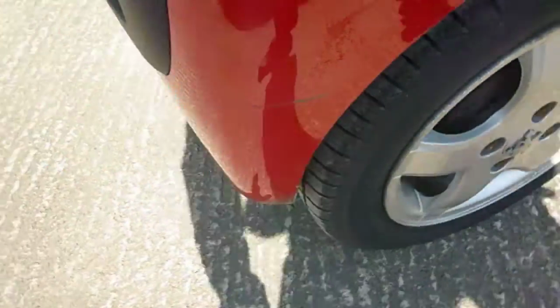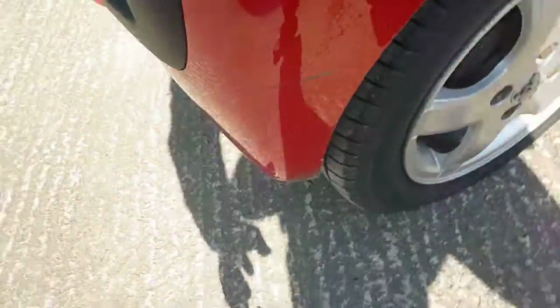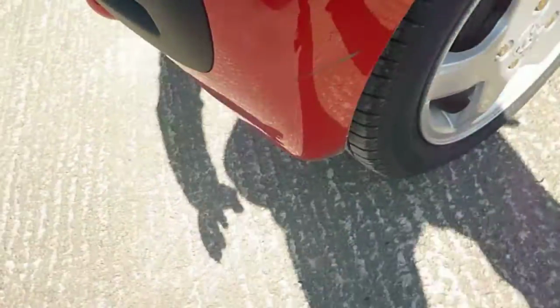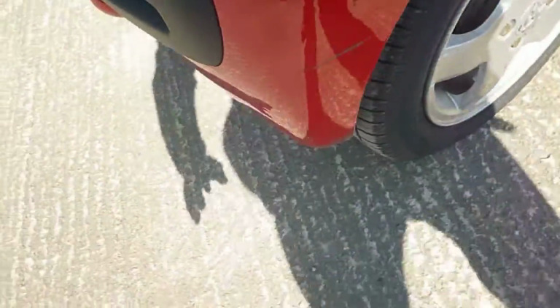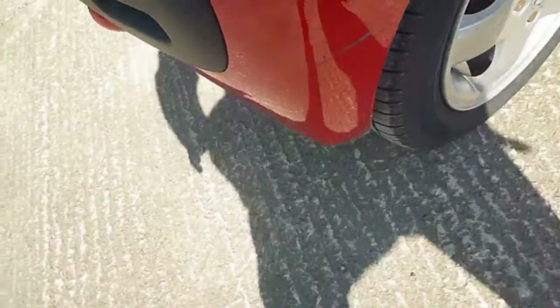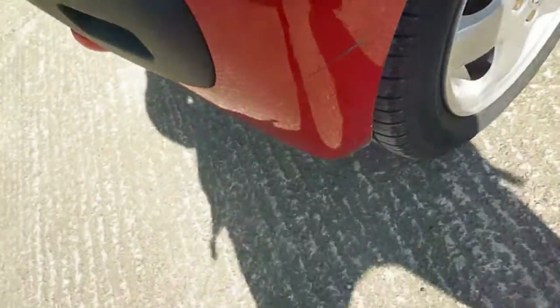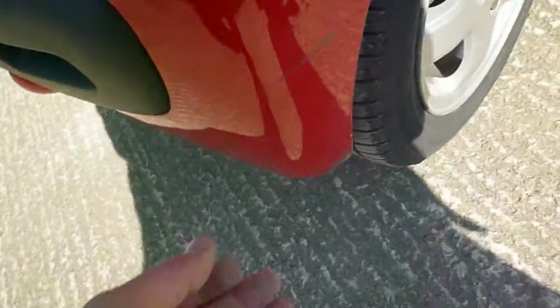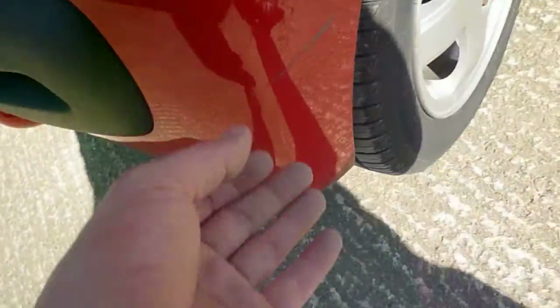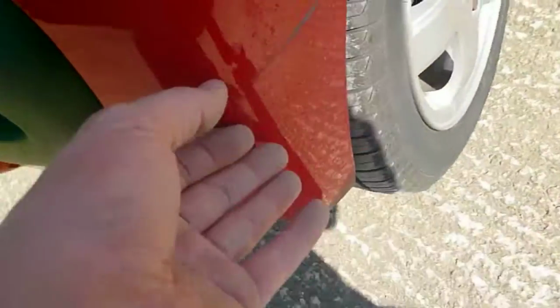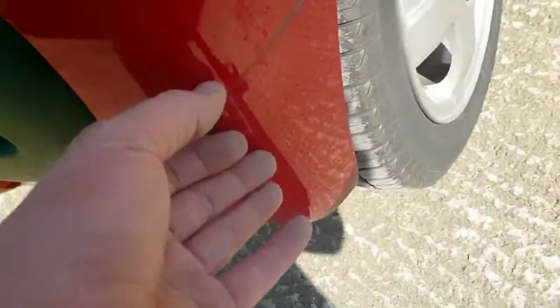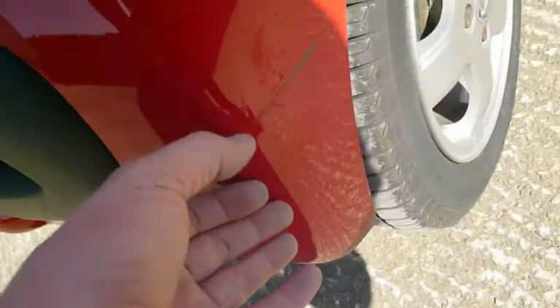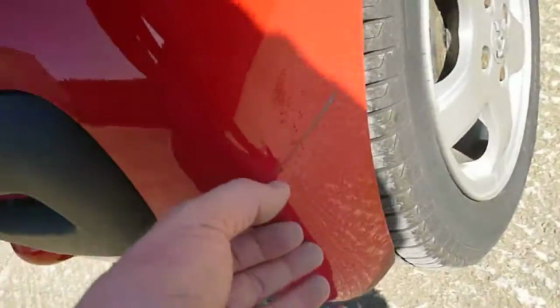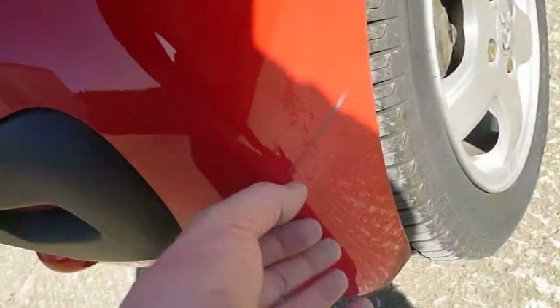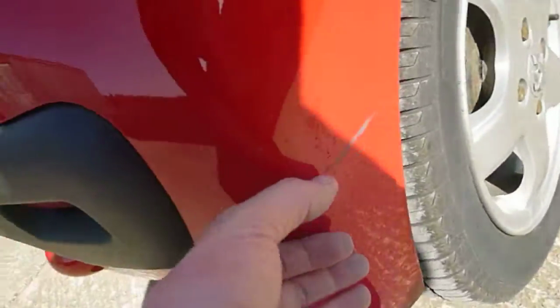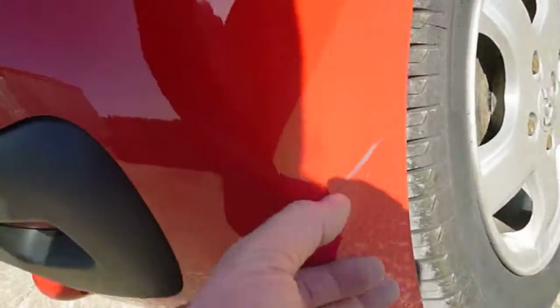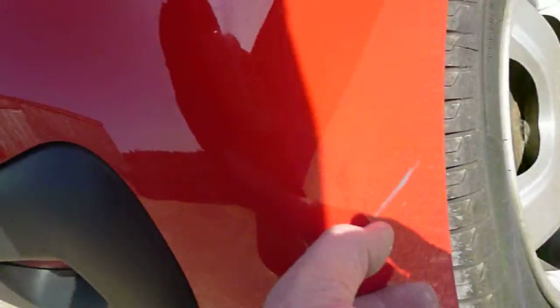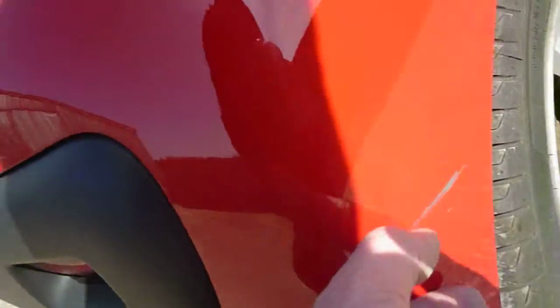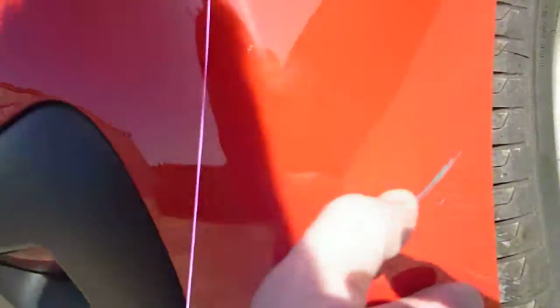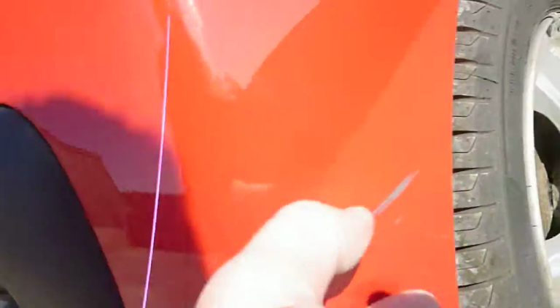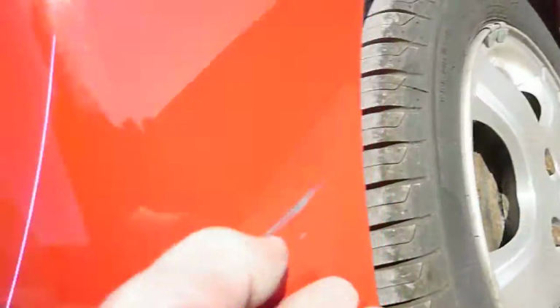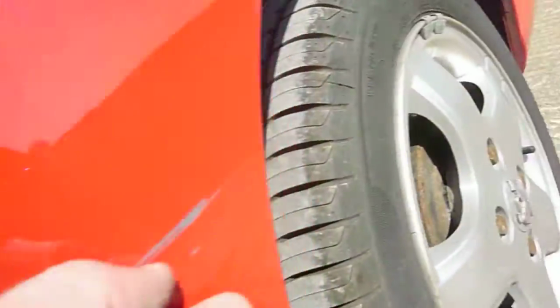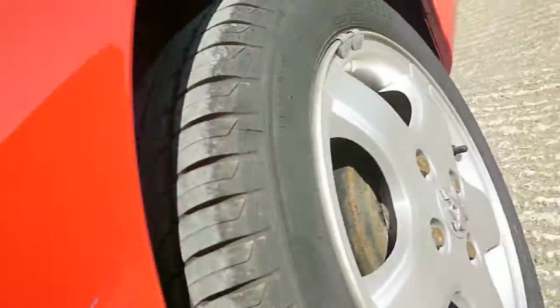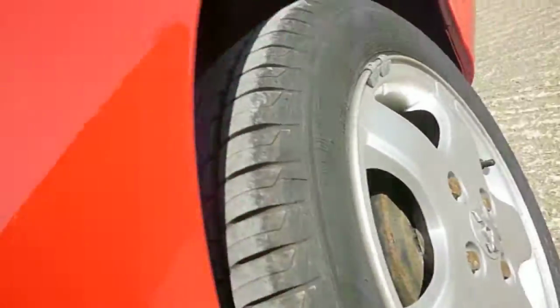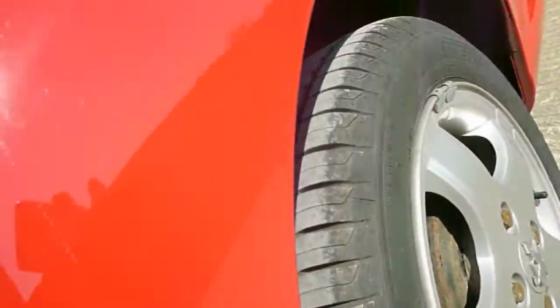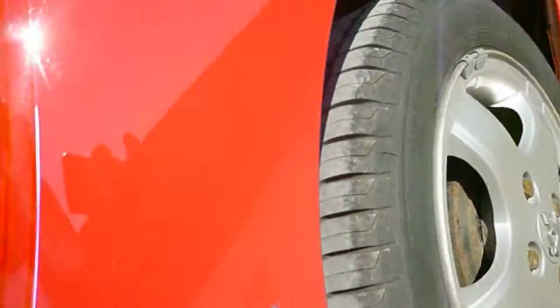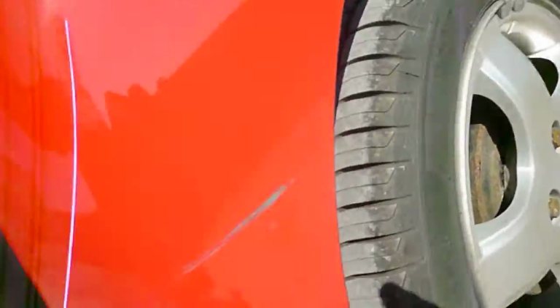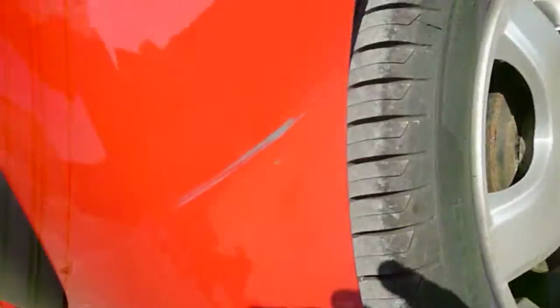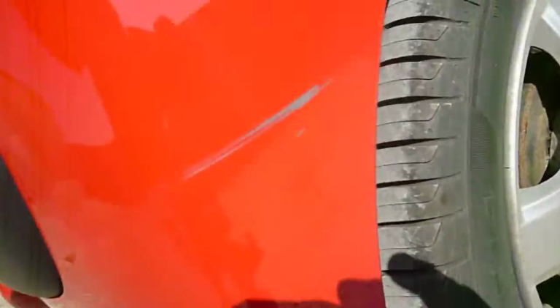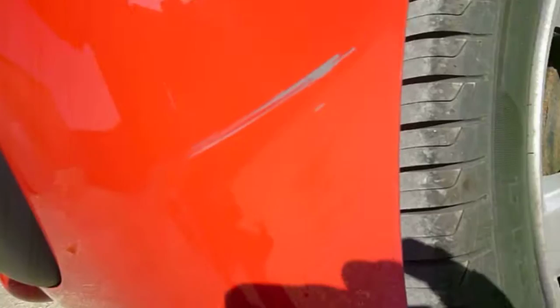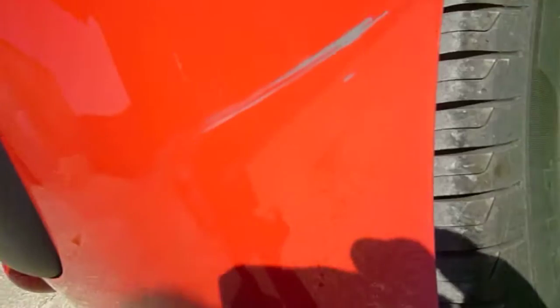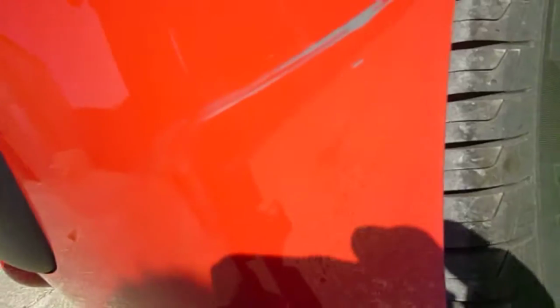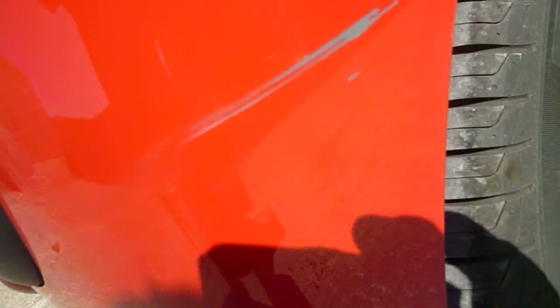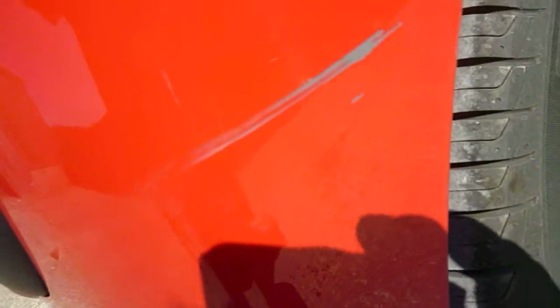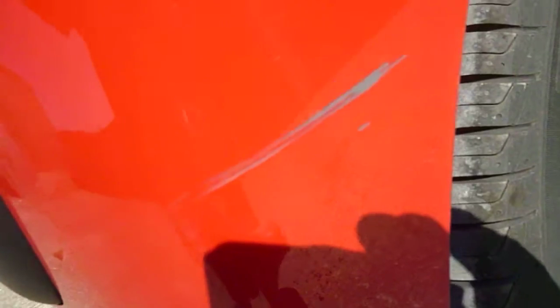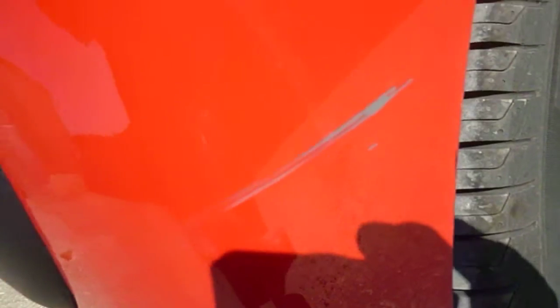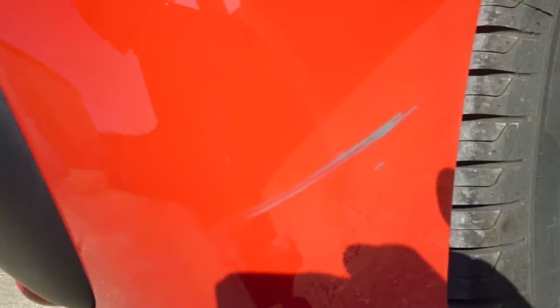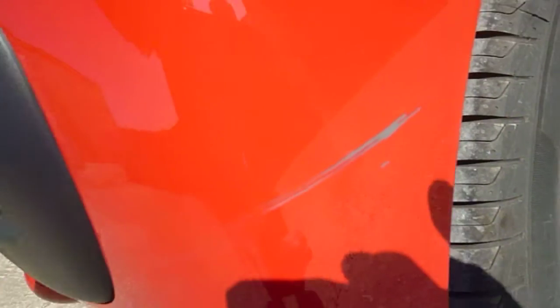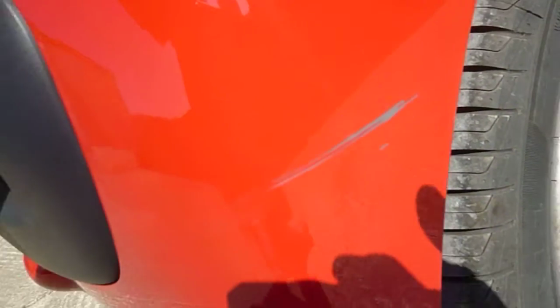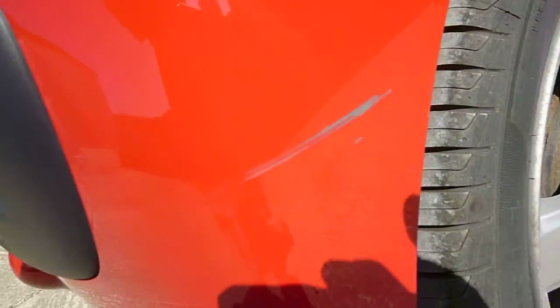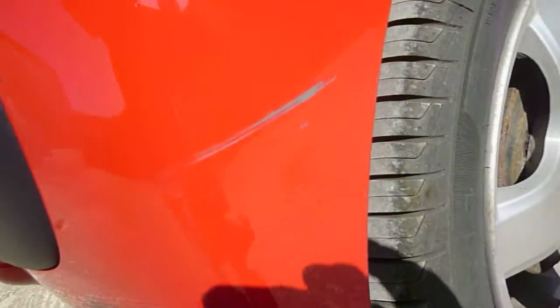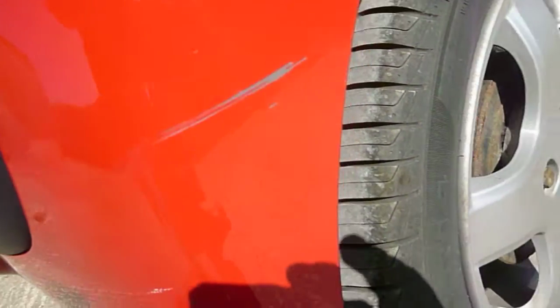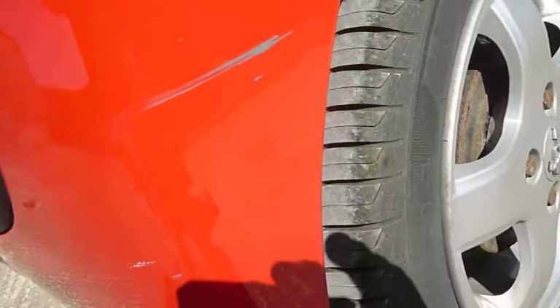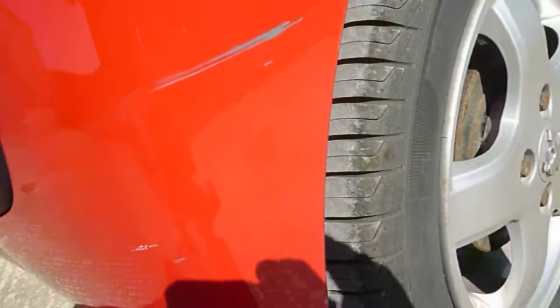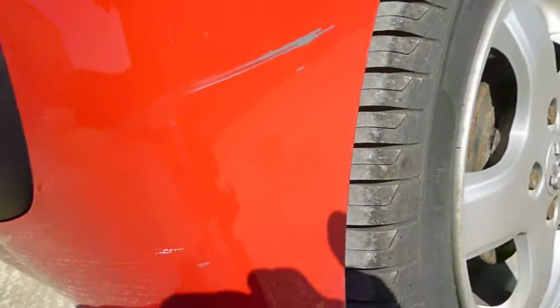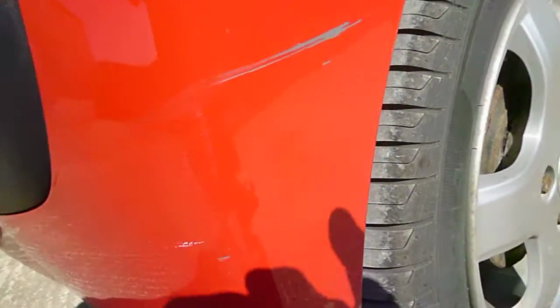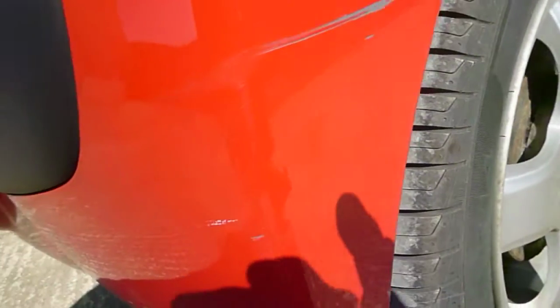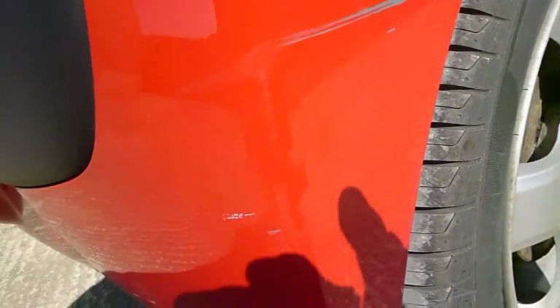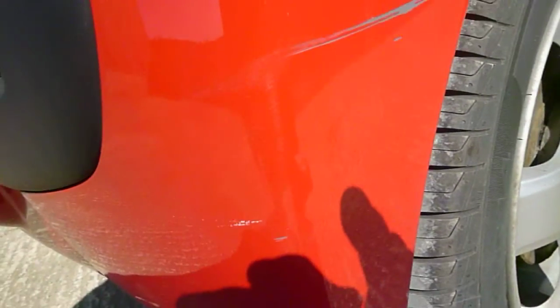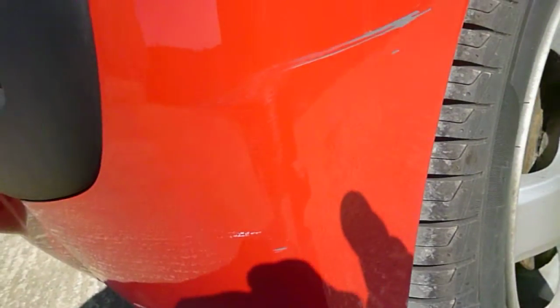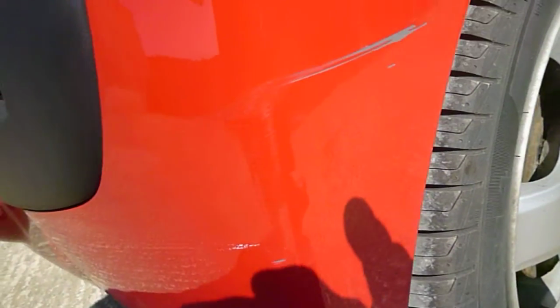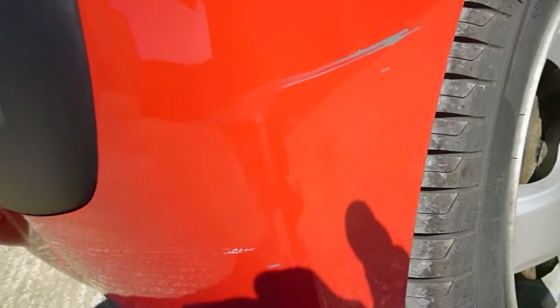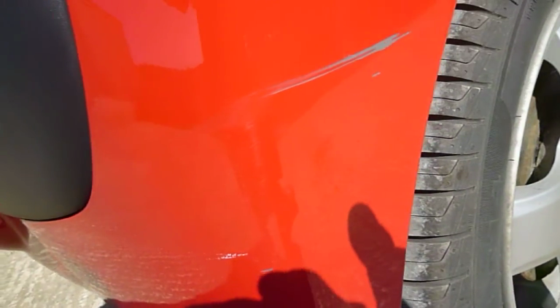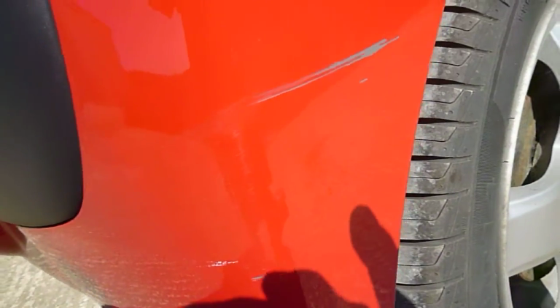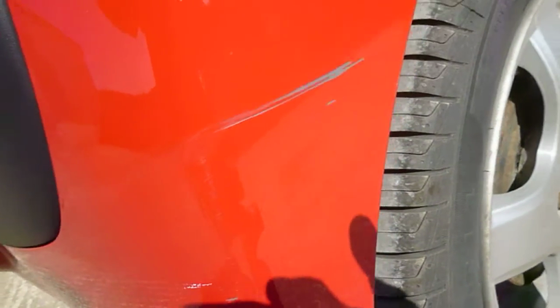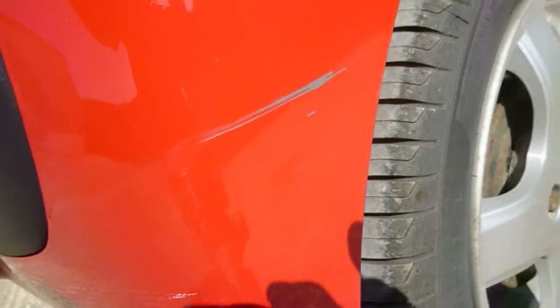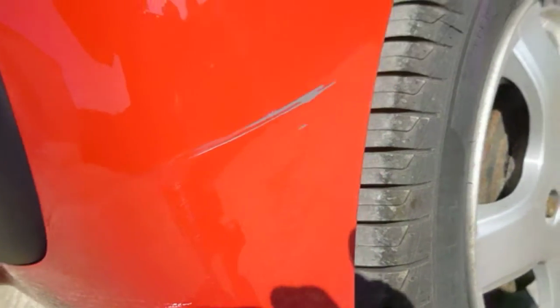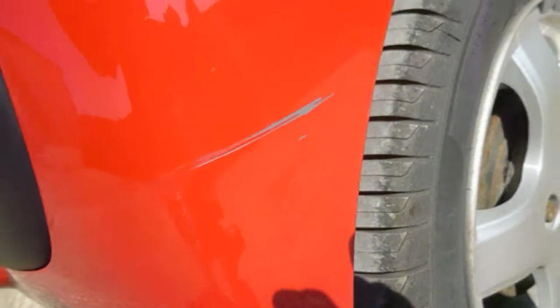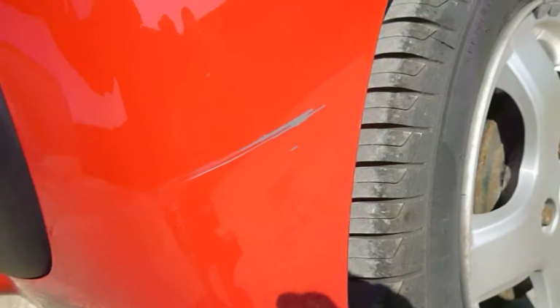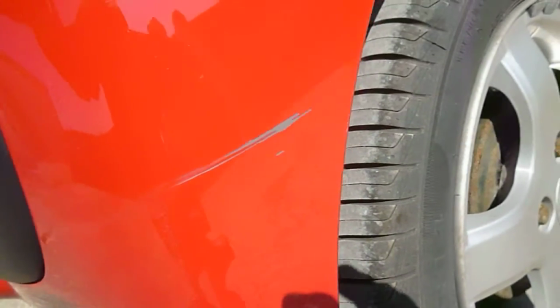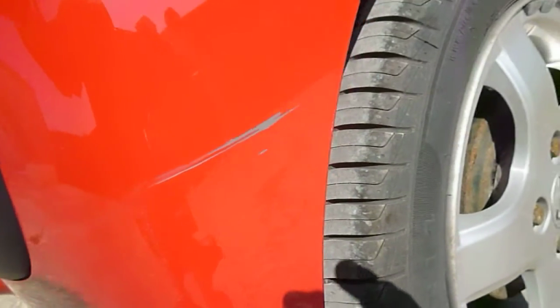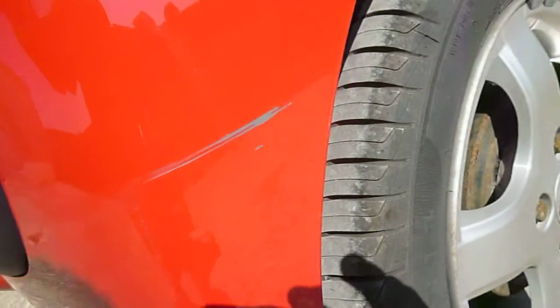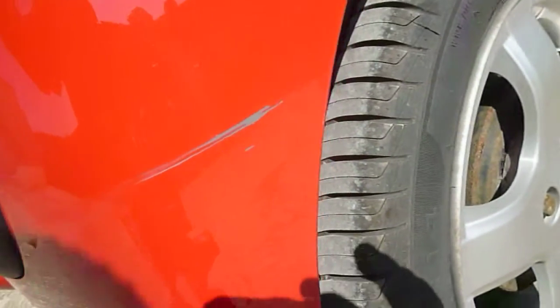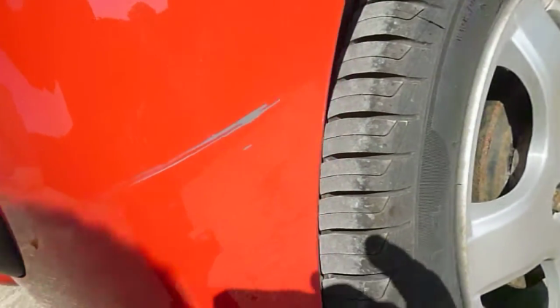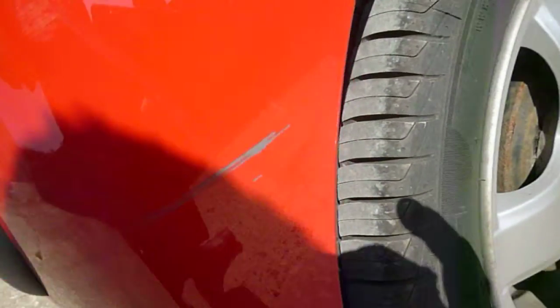Just on the offside rear bumper corner there is a light scuff there. Very small, so you could just touch that in.